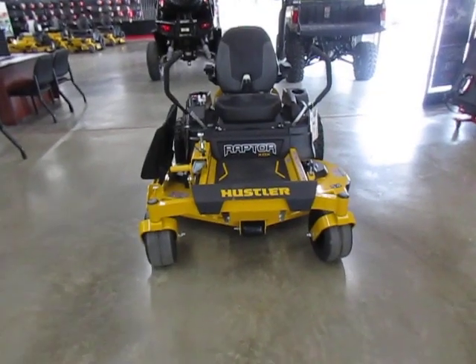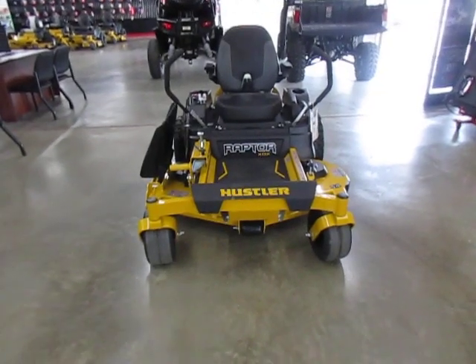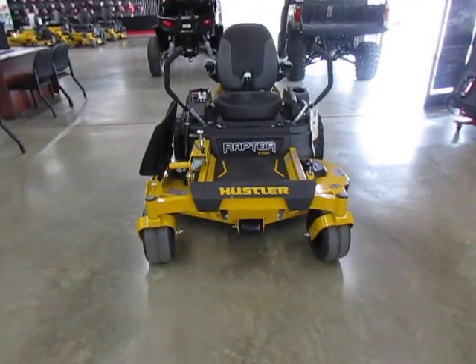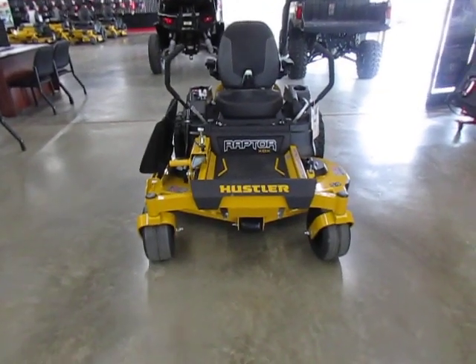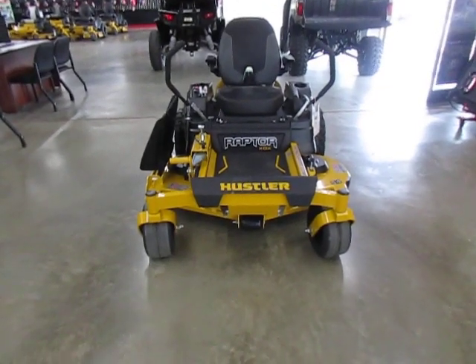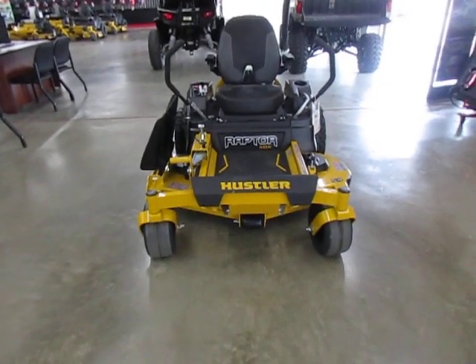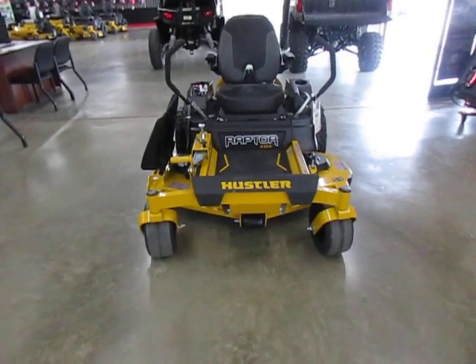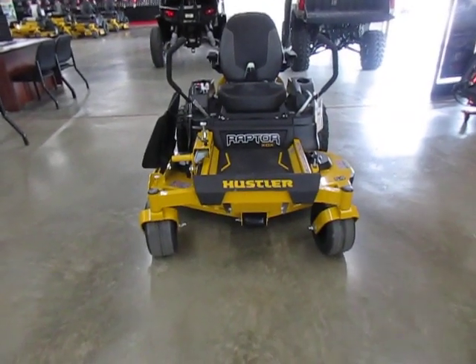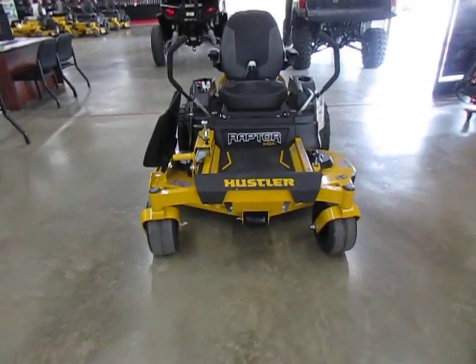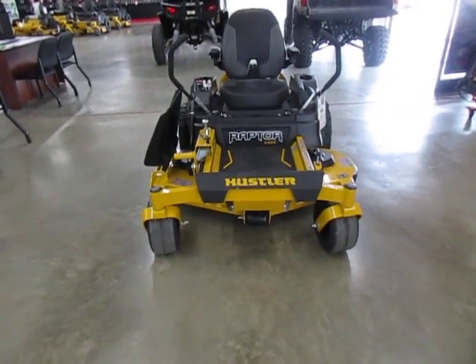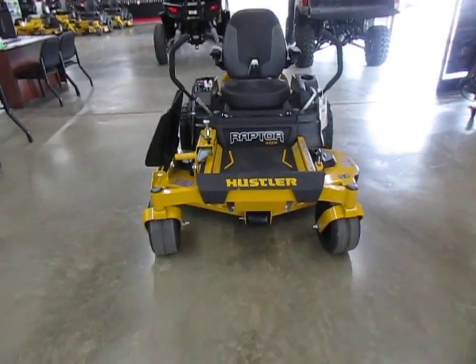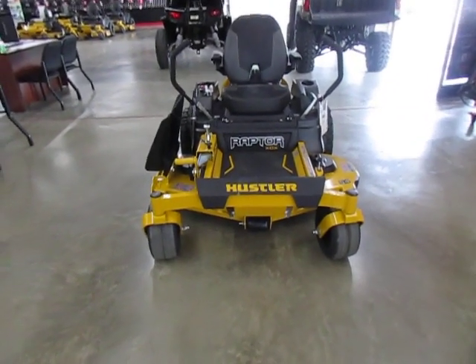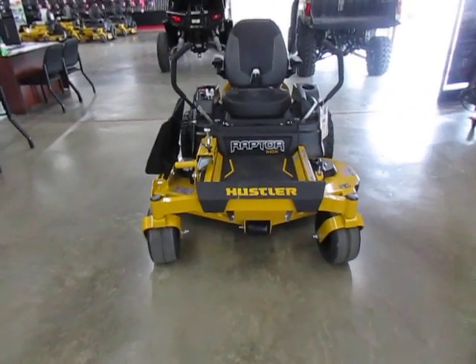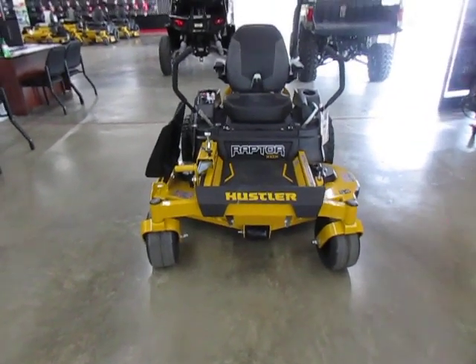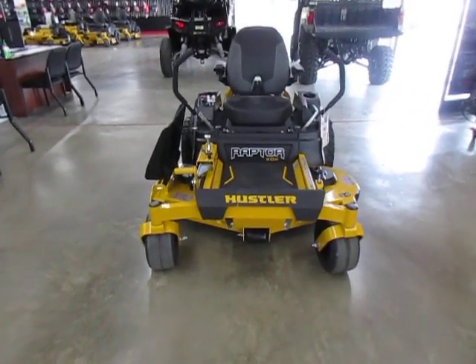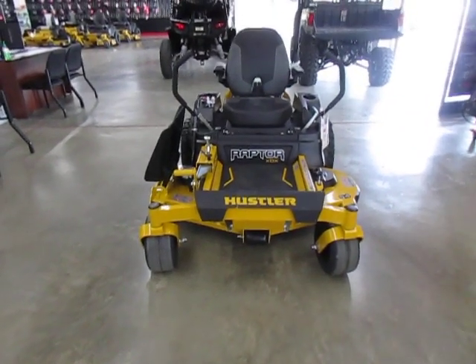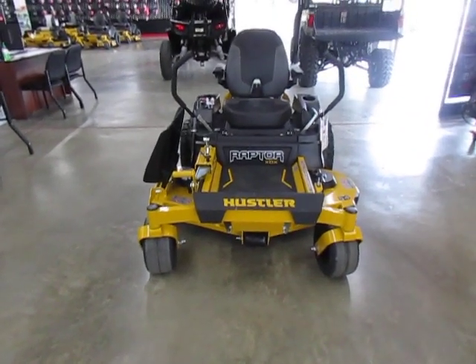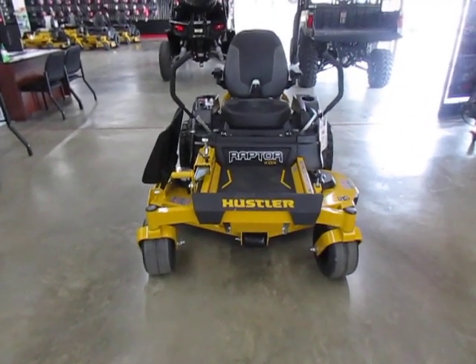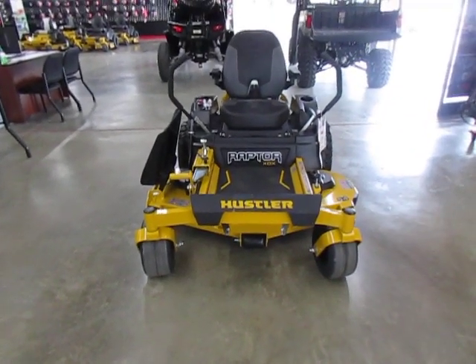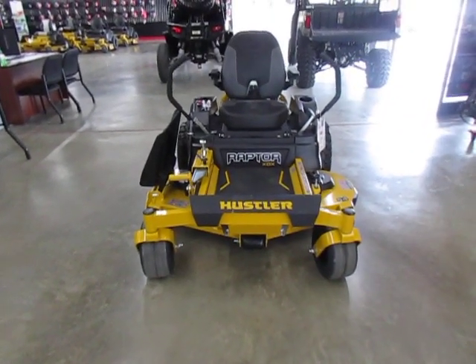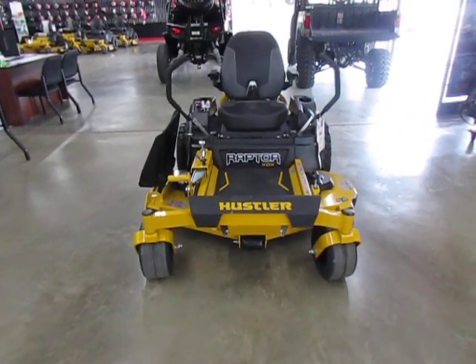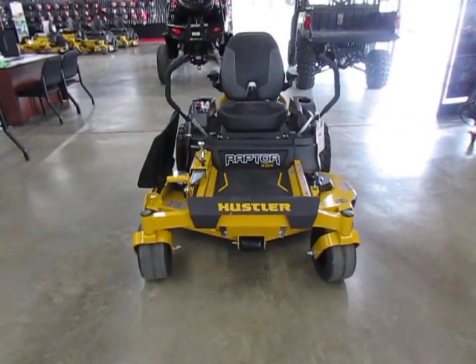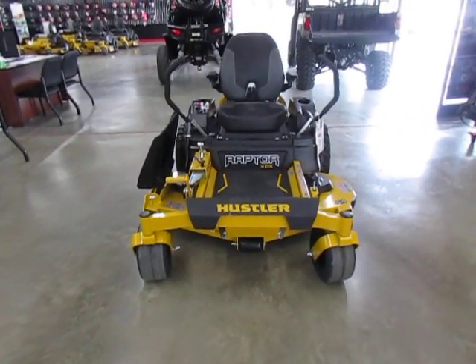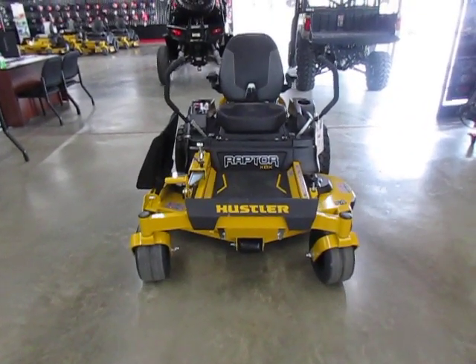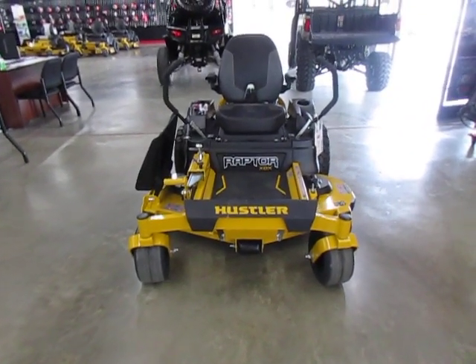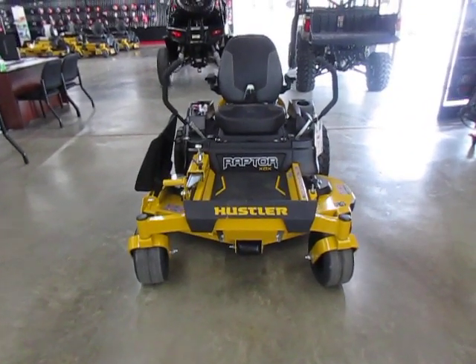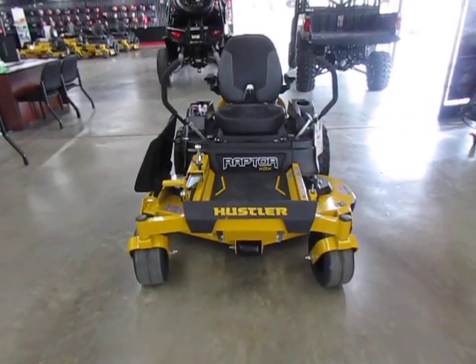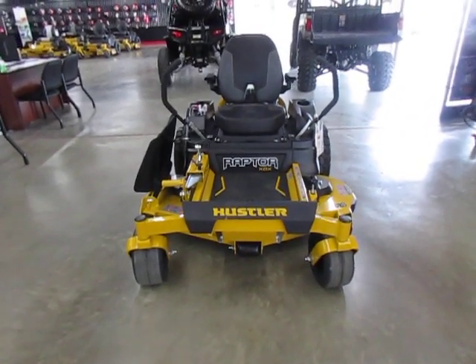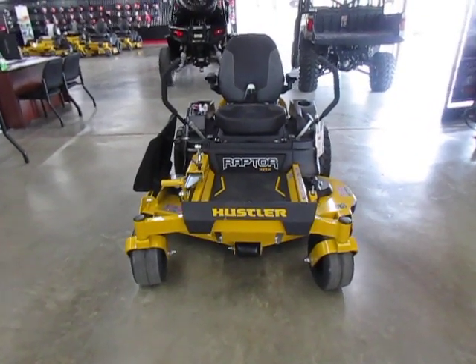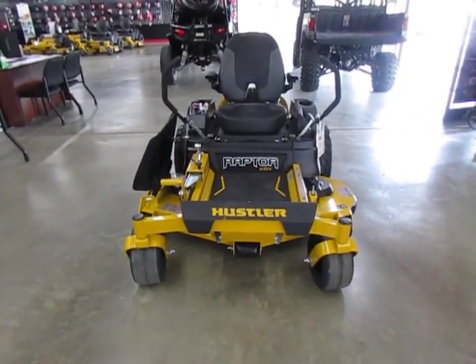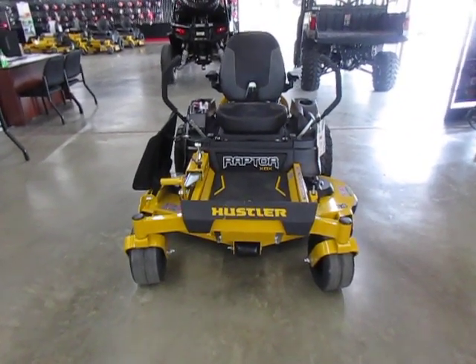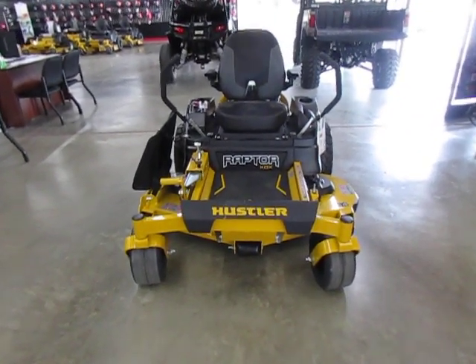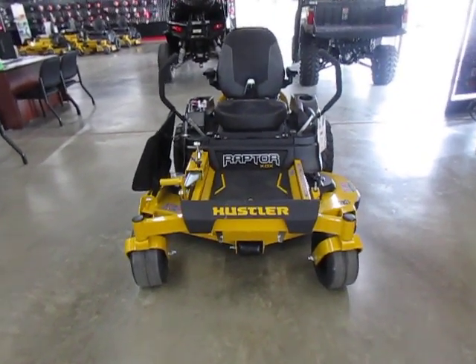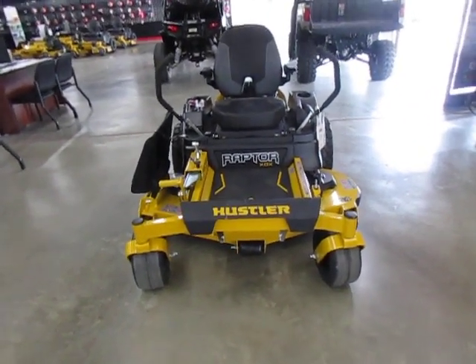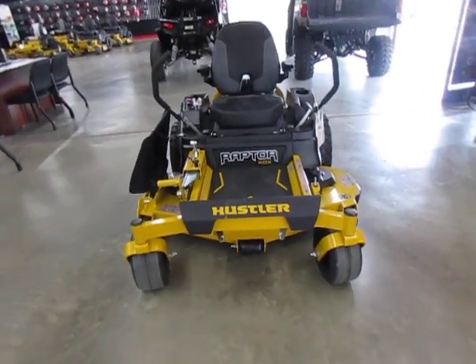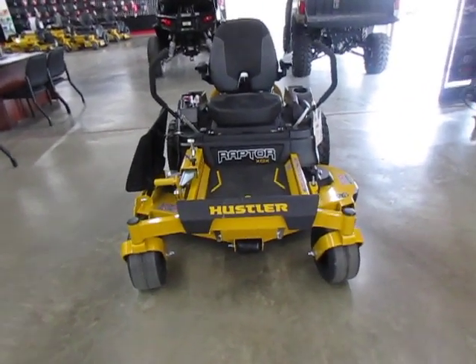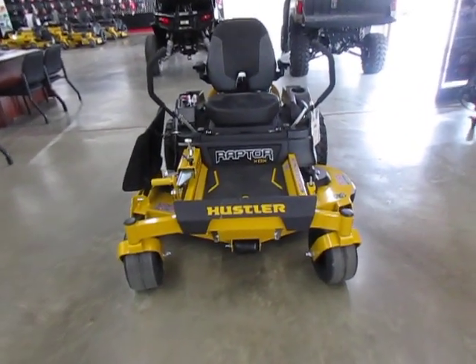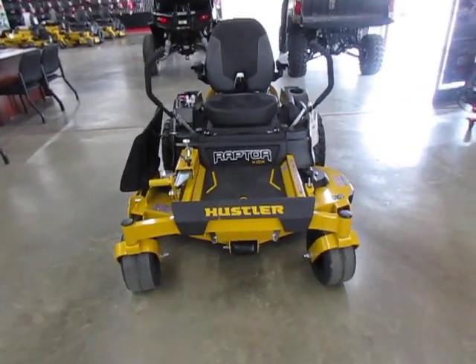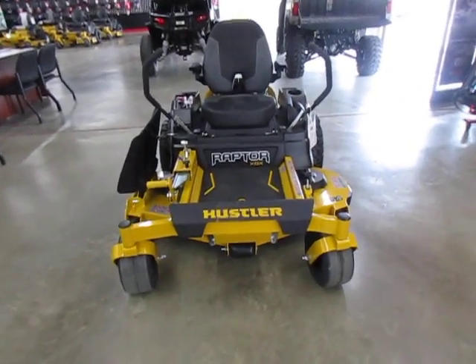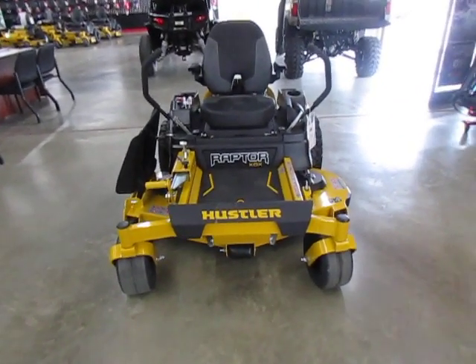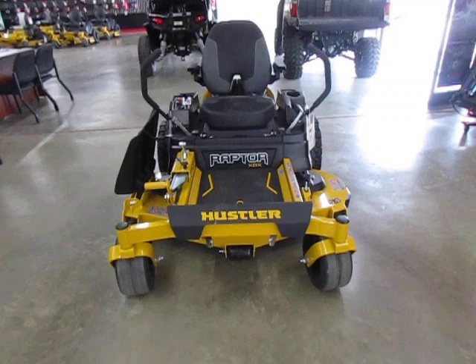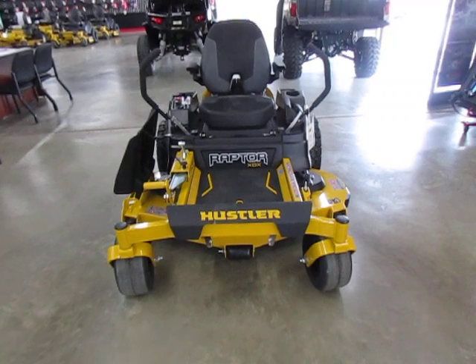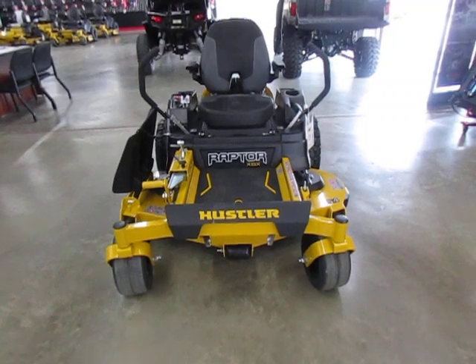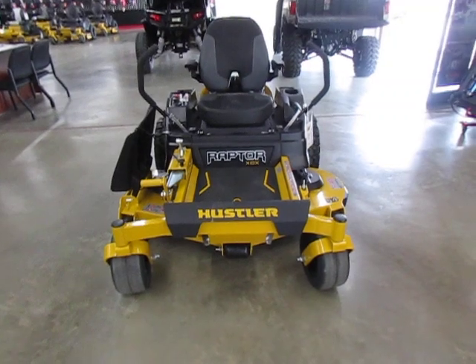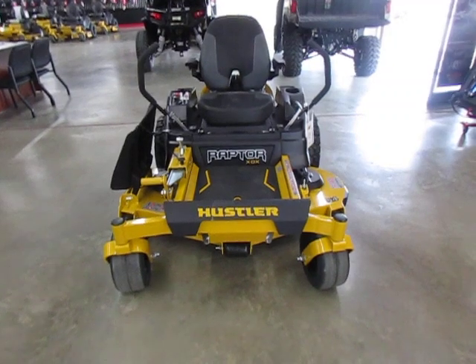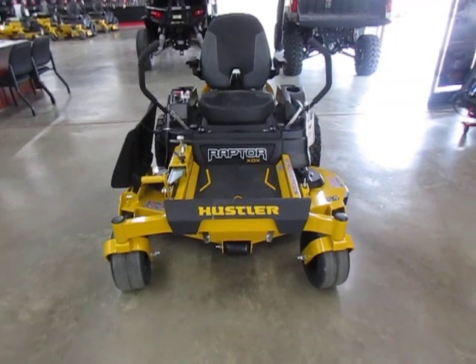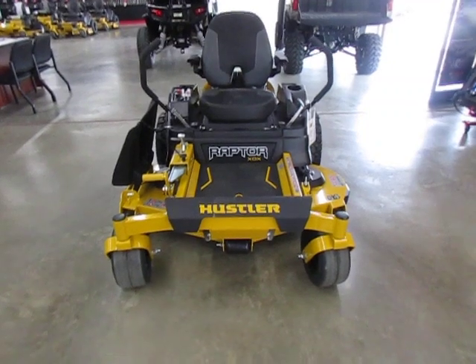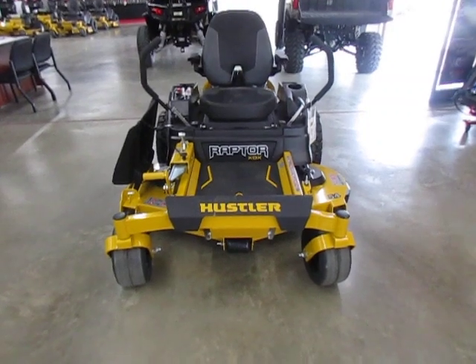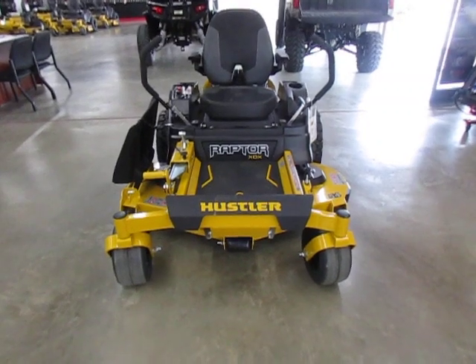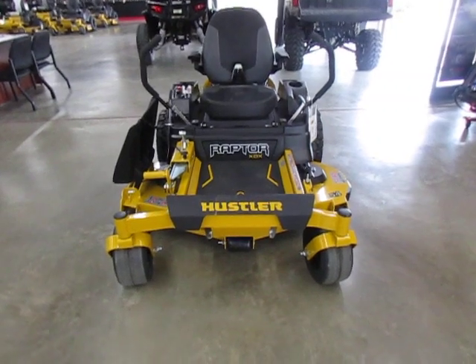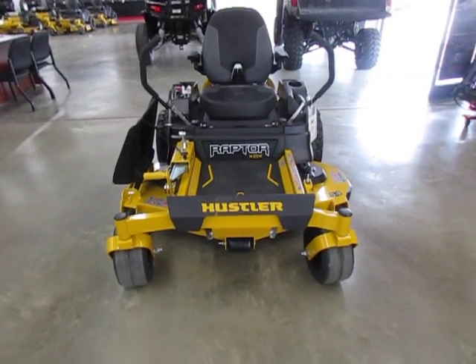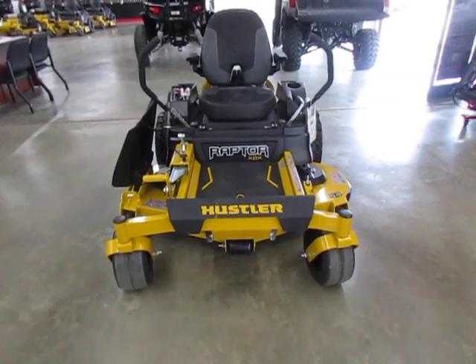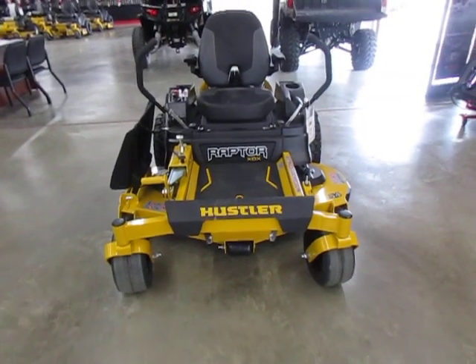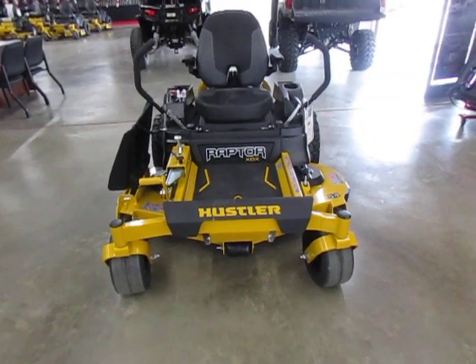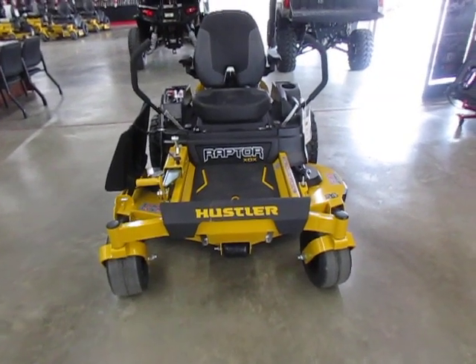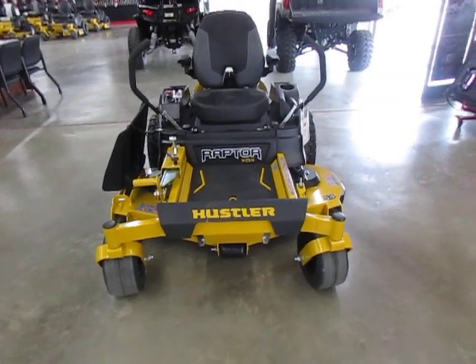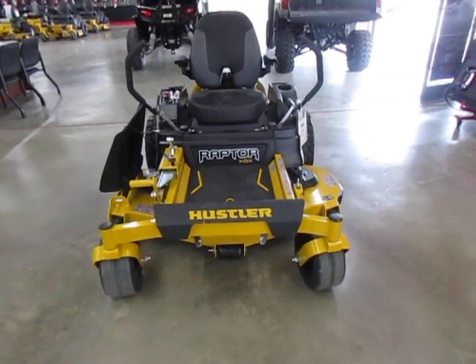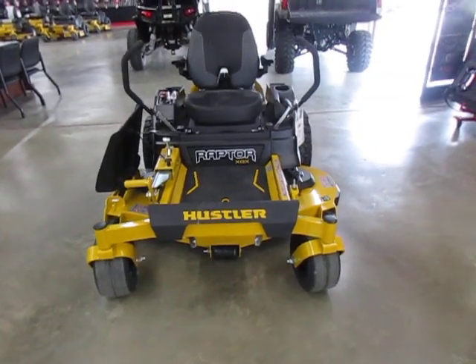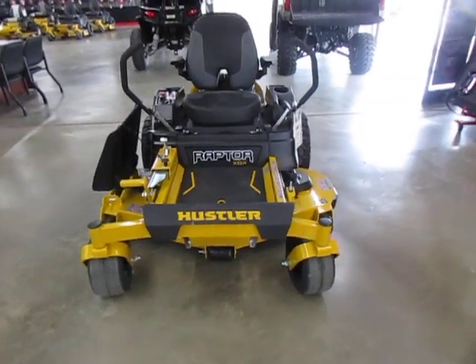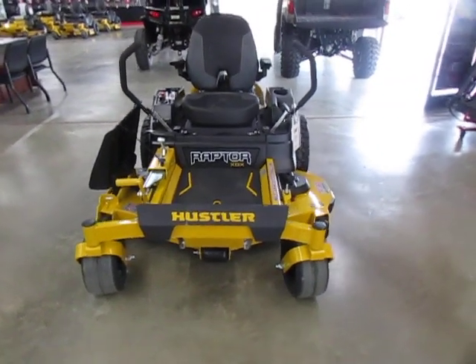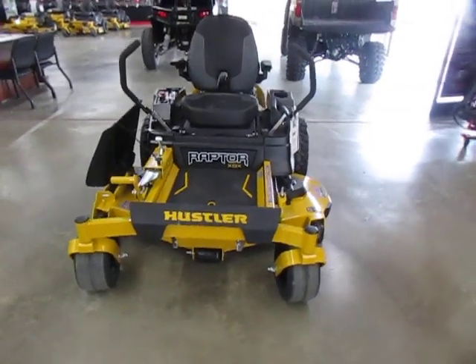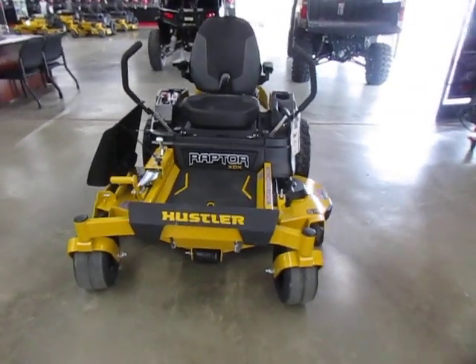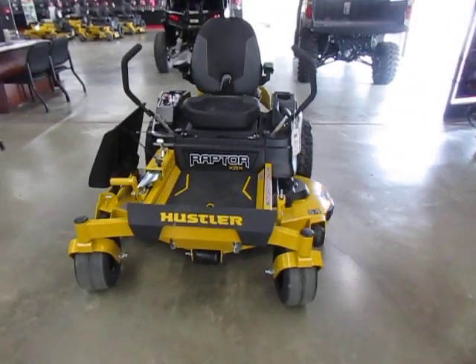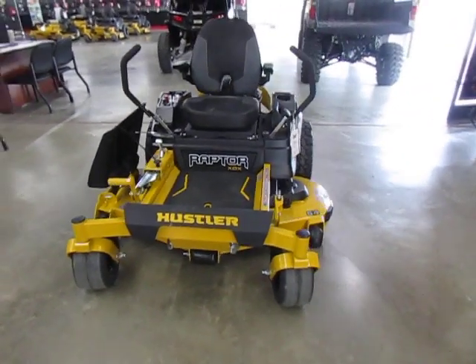All right folks, this is Mike again with Eddie Hills Fun Cycles. Today we're featuring the Hustler Raptor XDX.